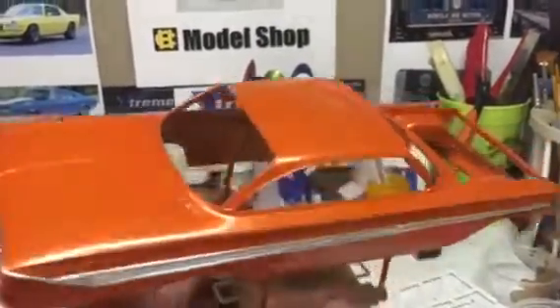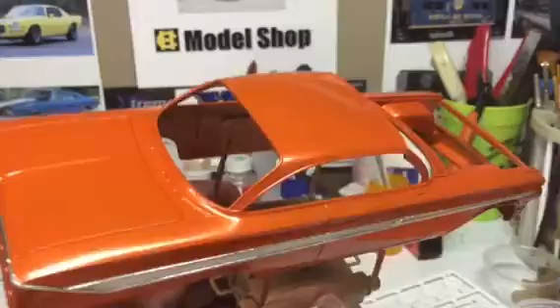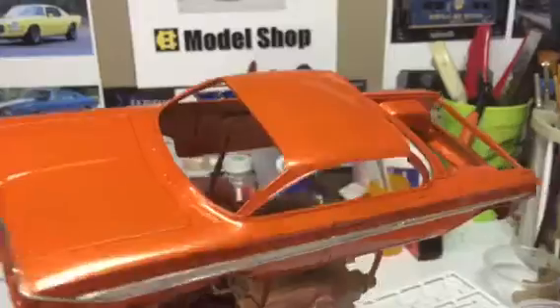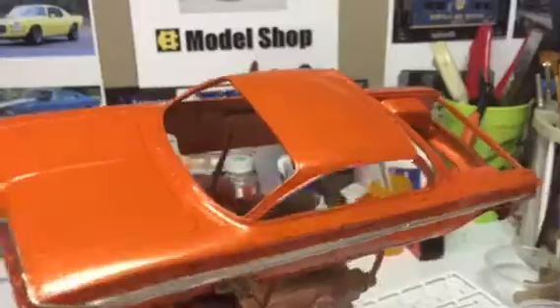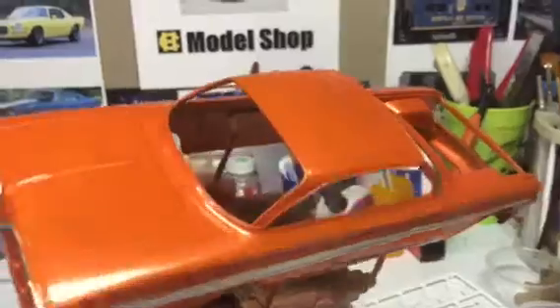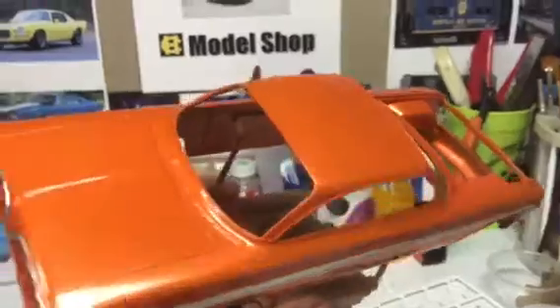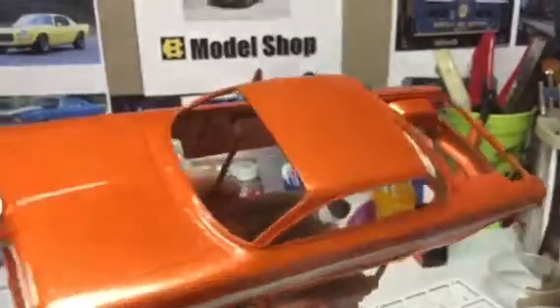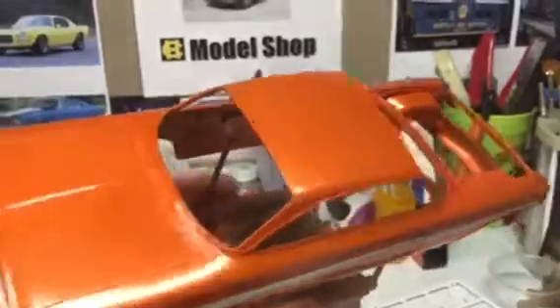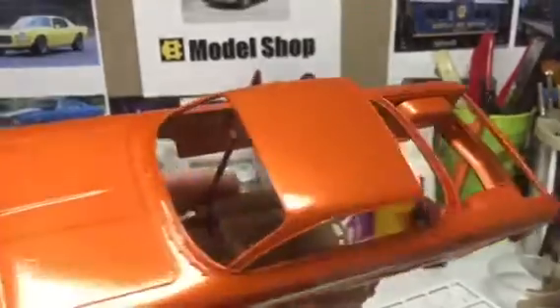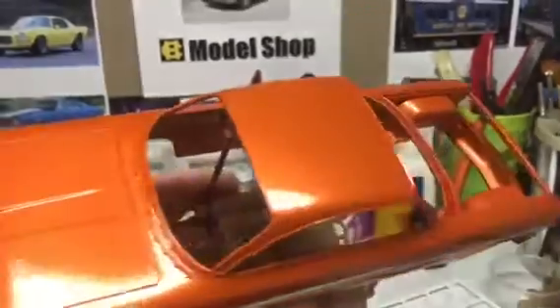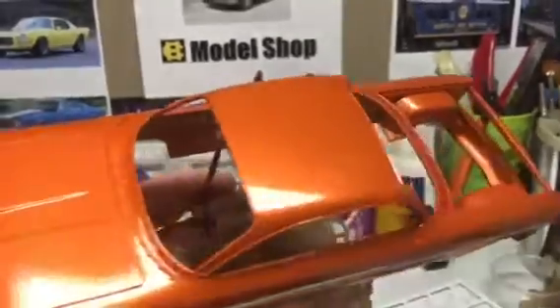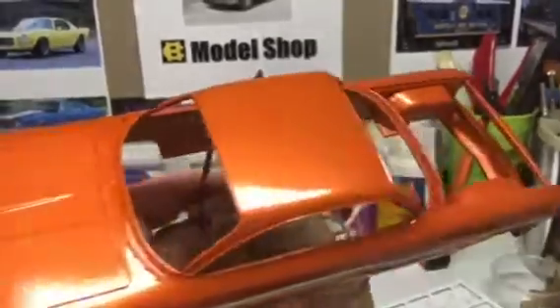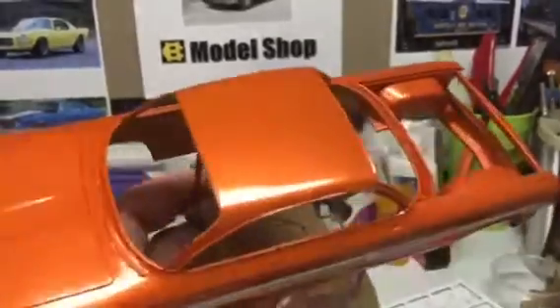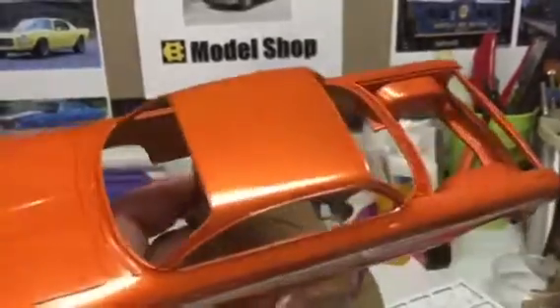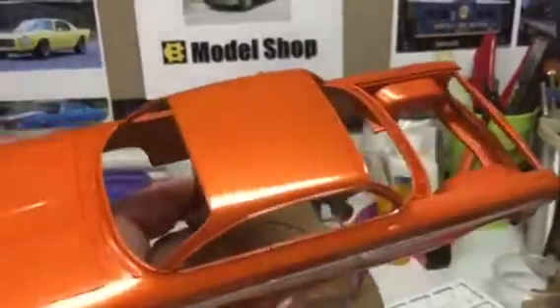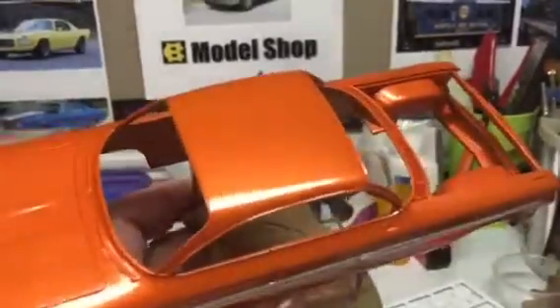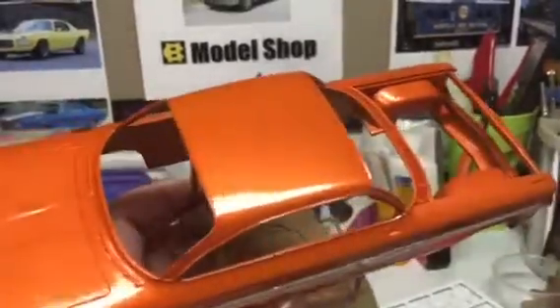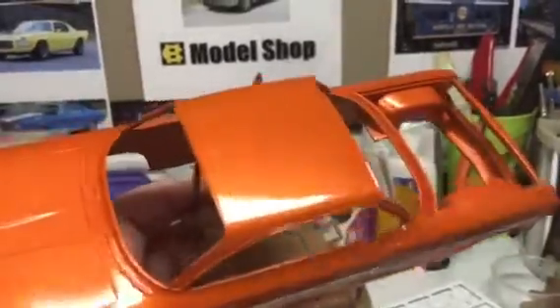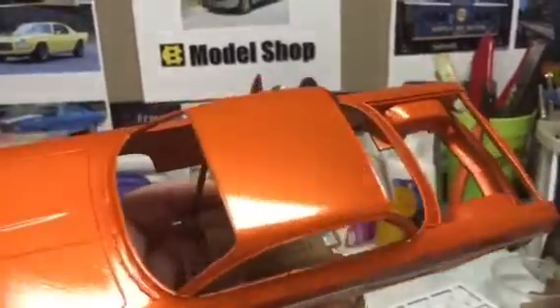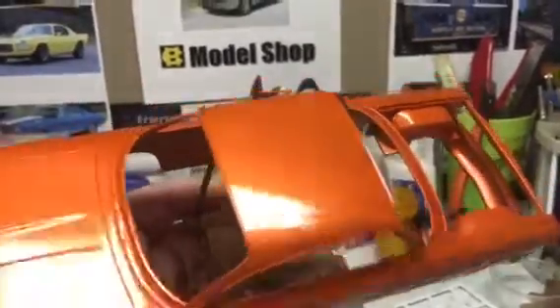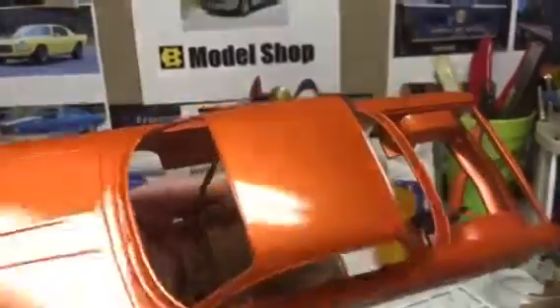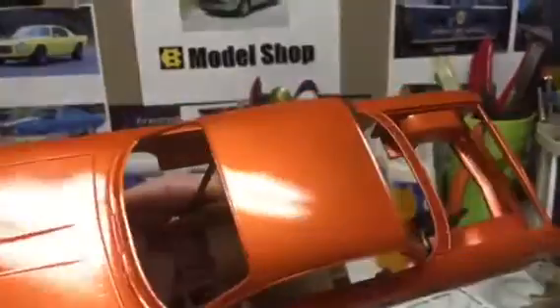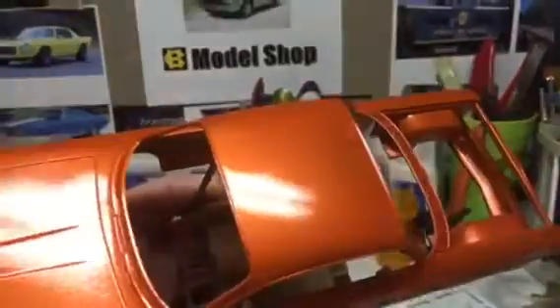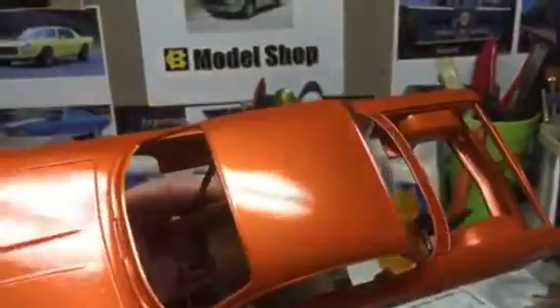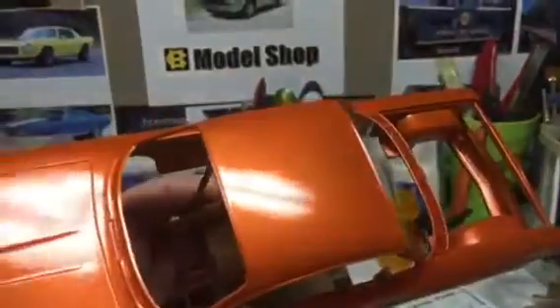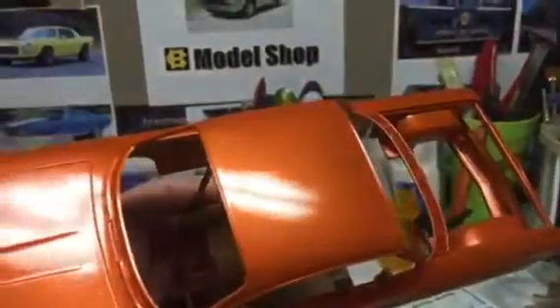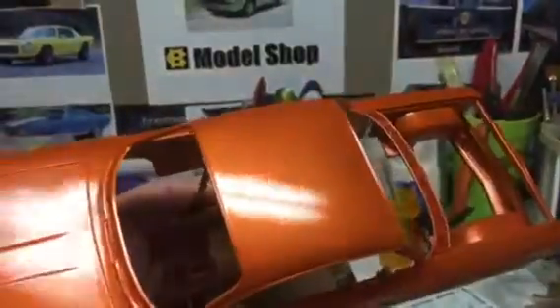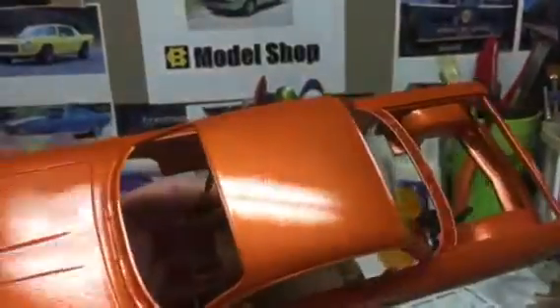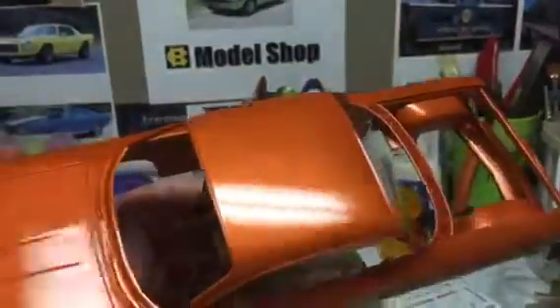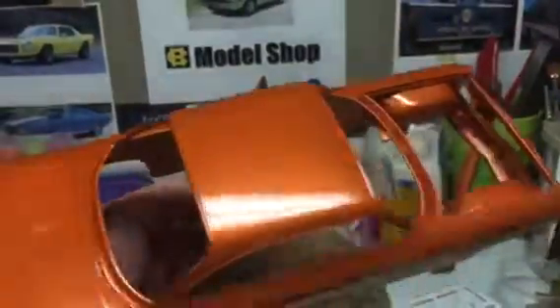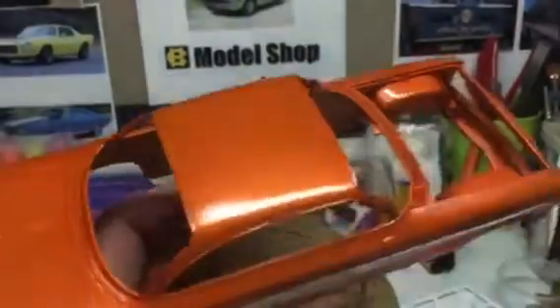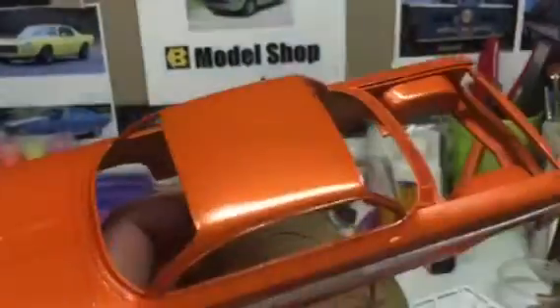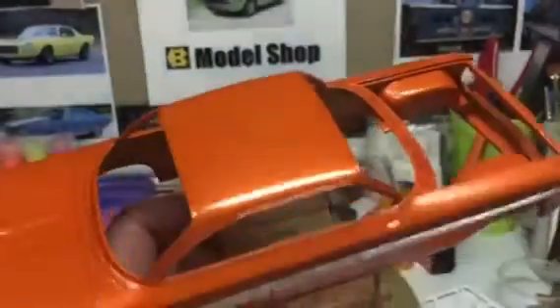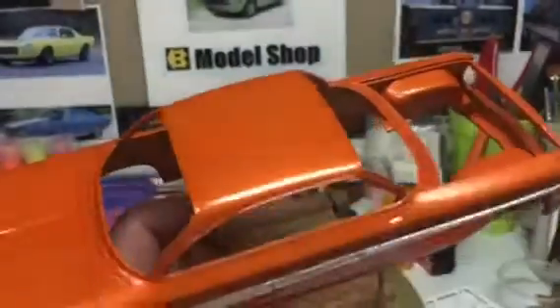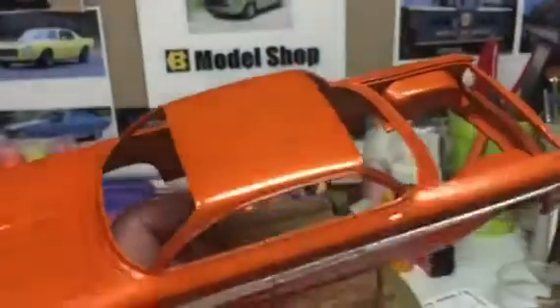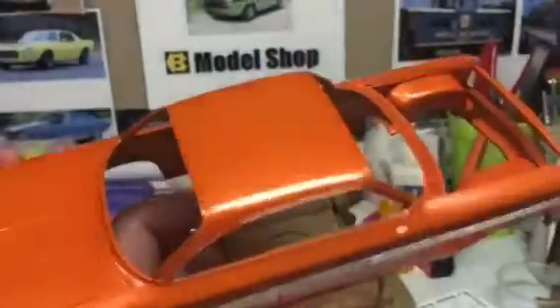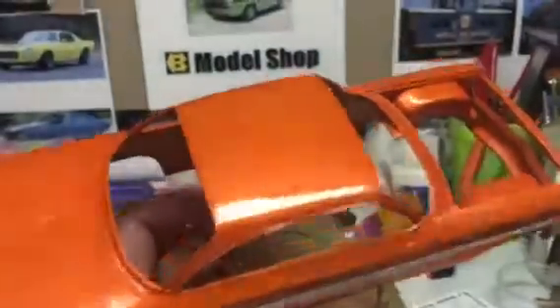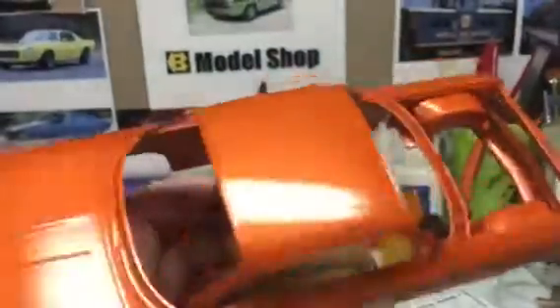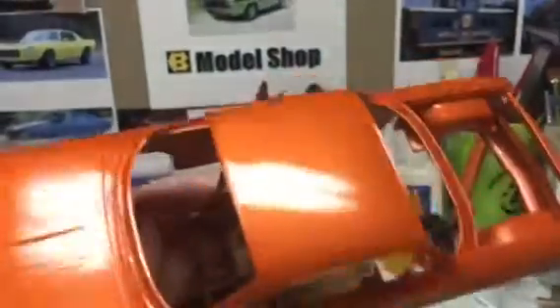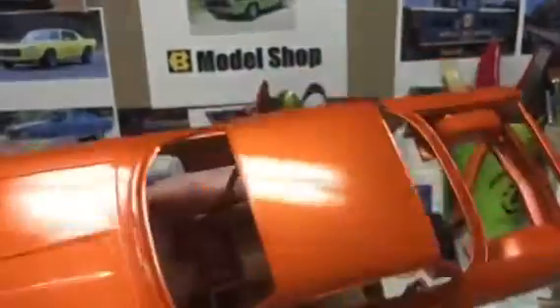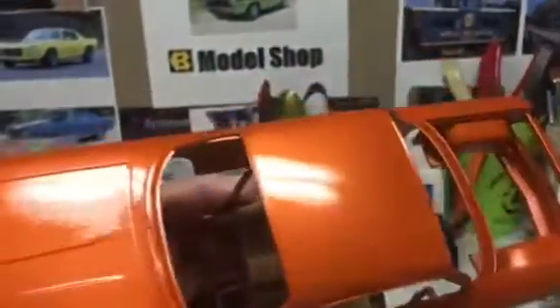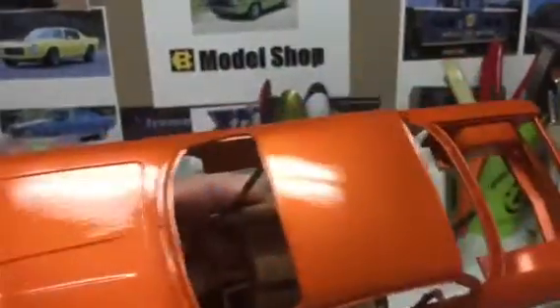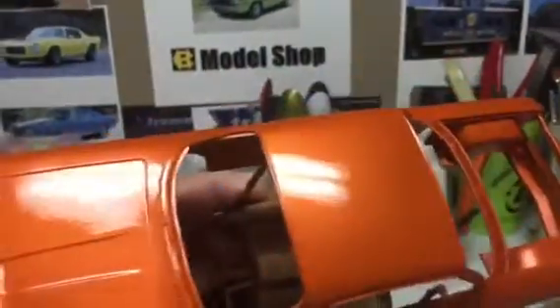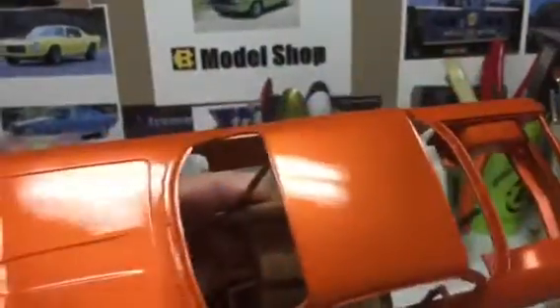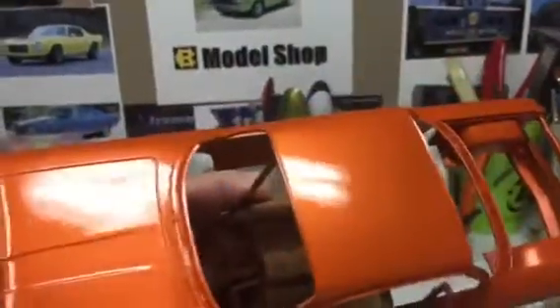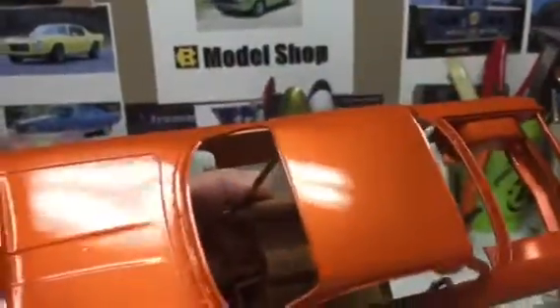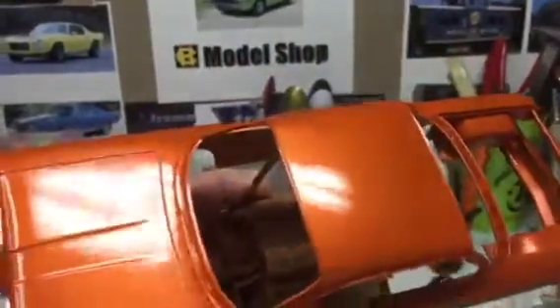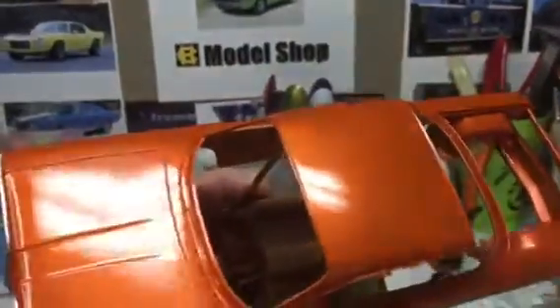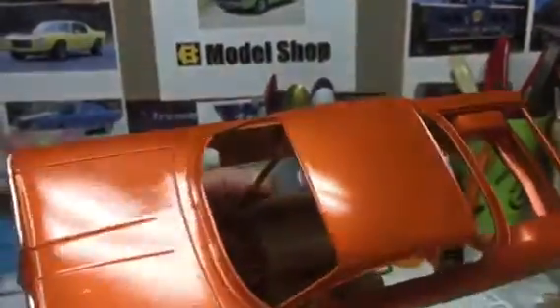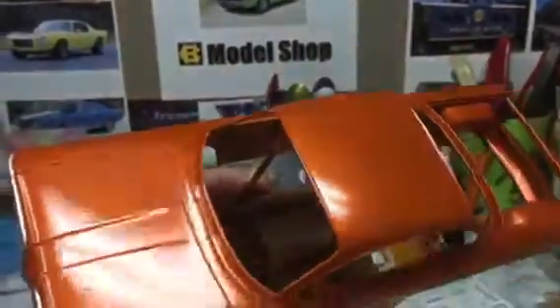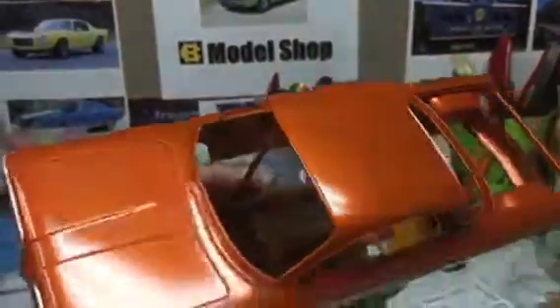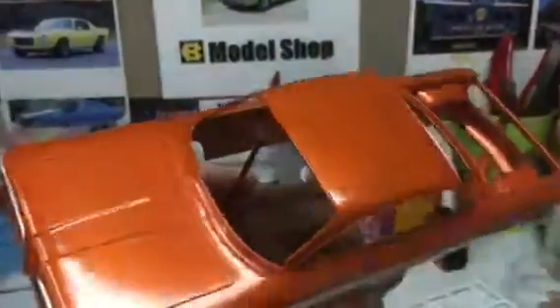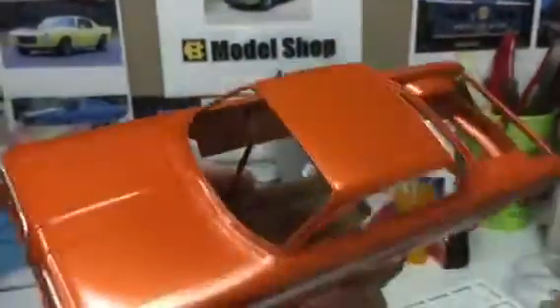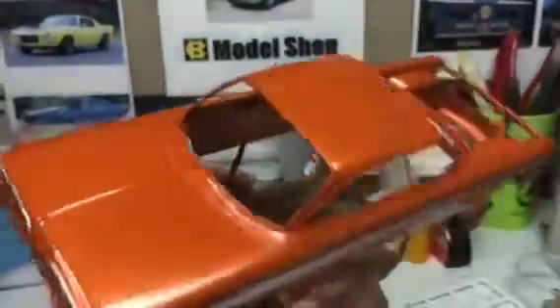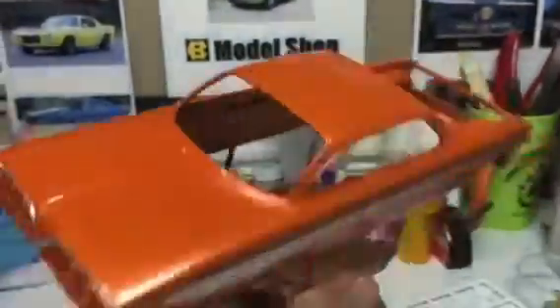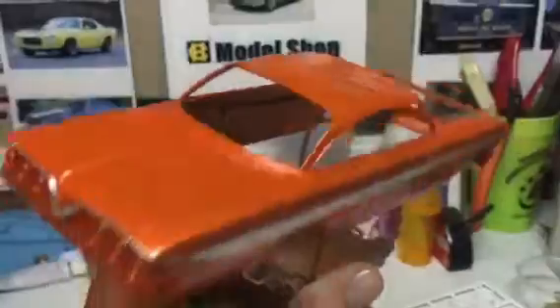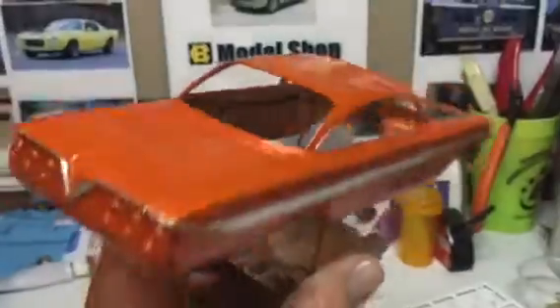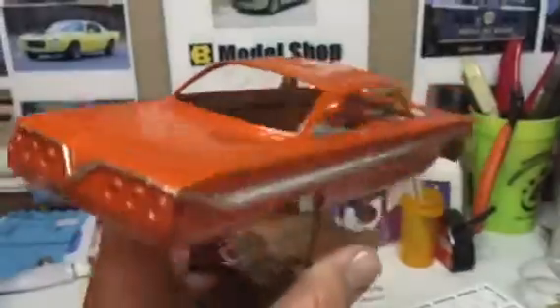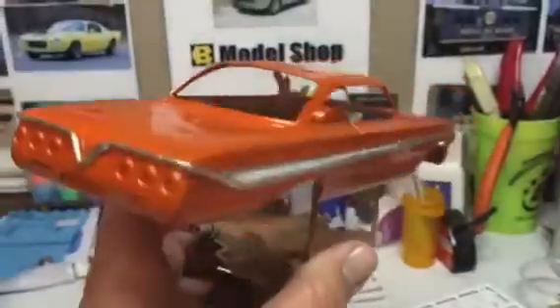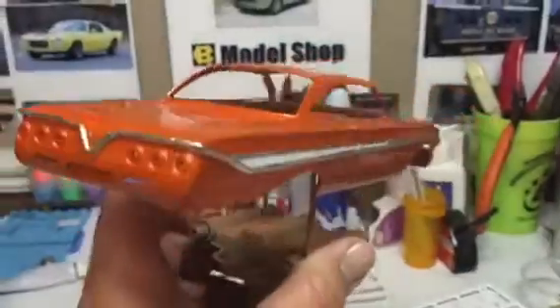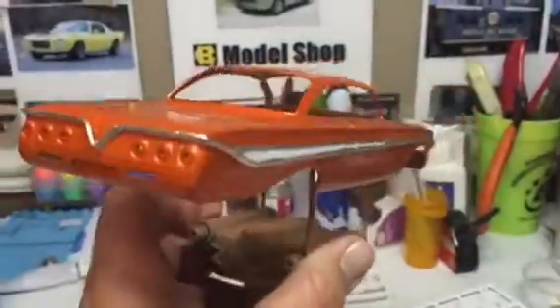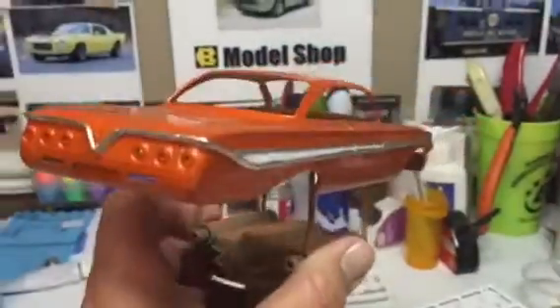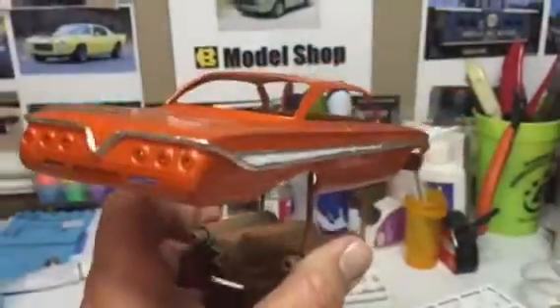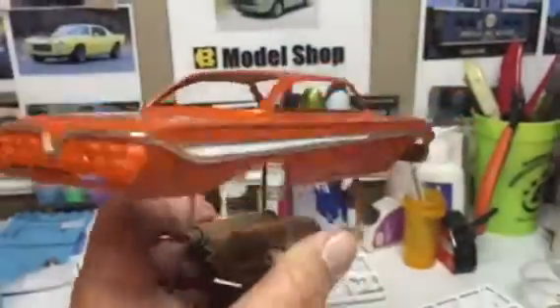I got some bare metal foil down on the car and then wet sanded it — still got a little orange peel in it.